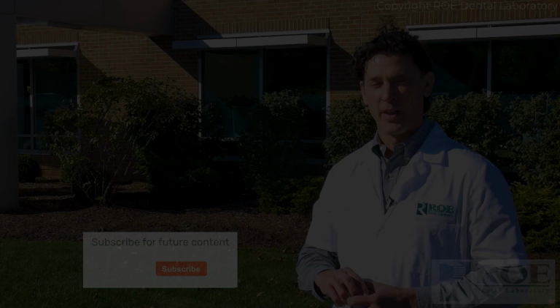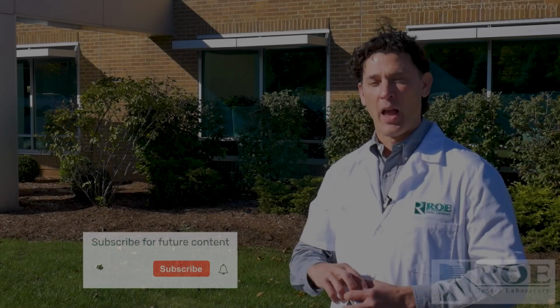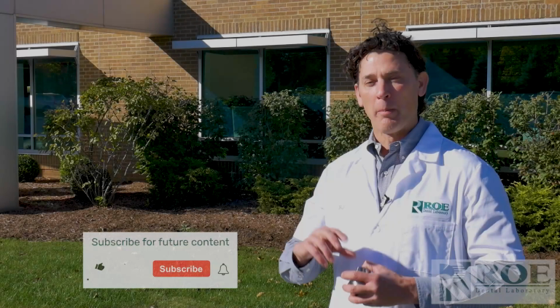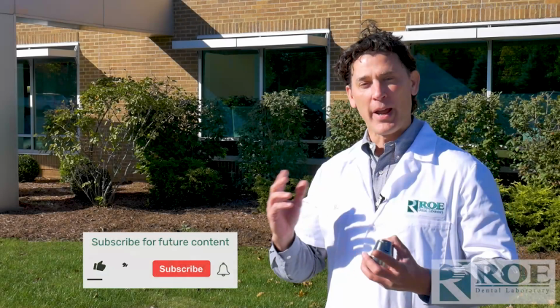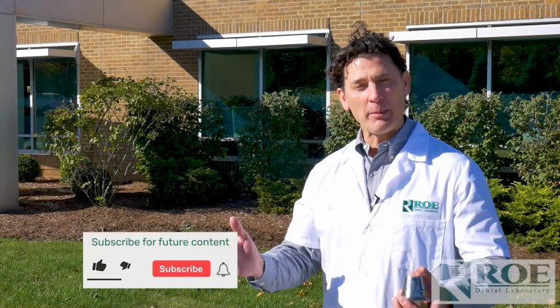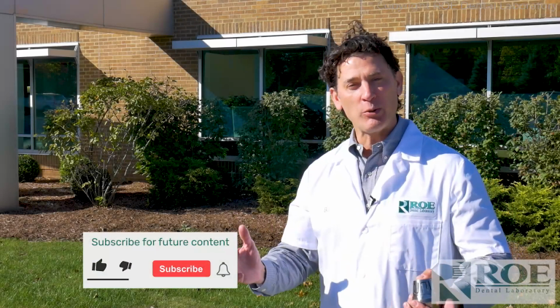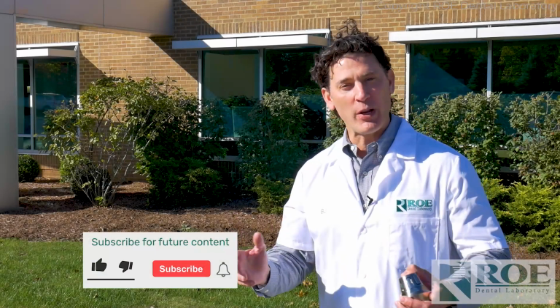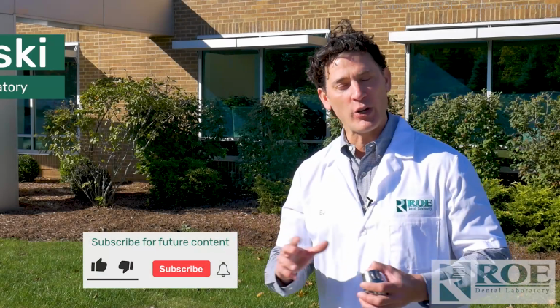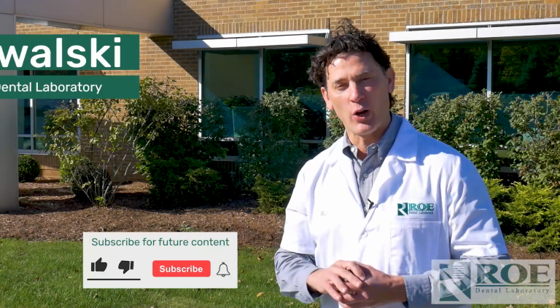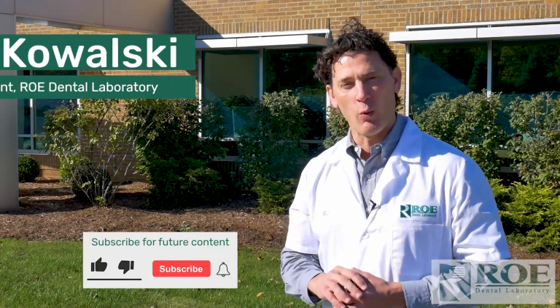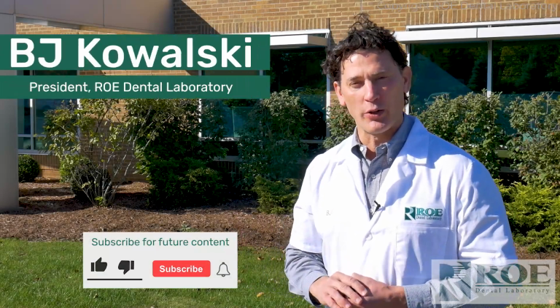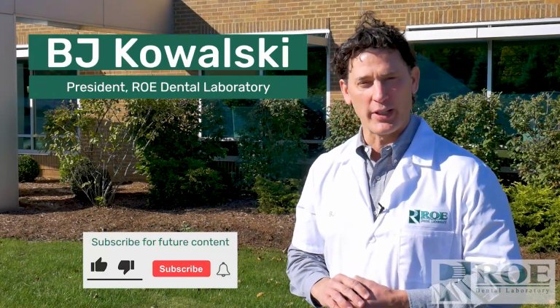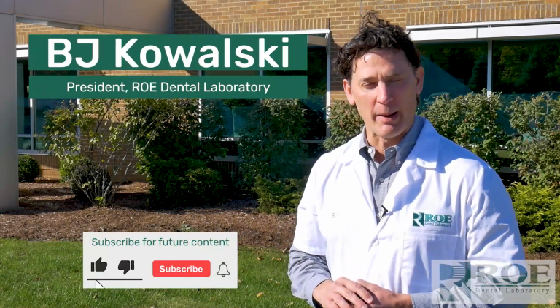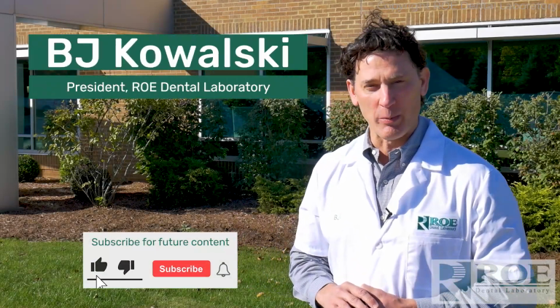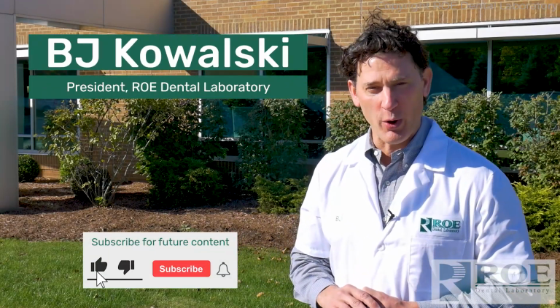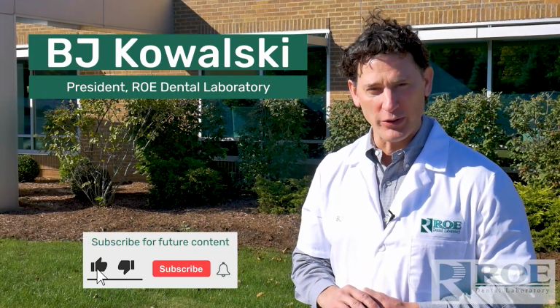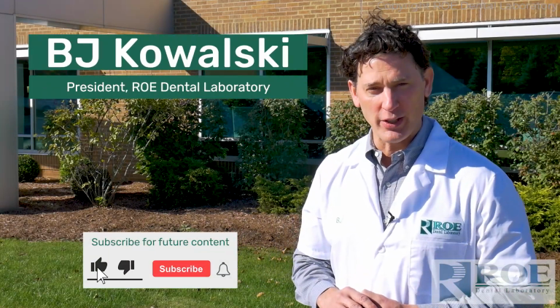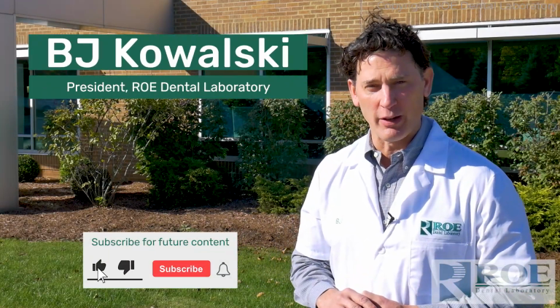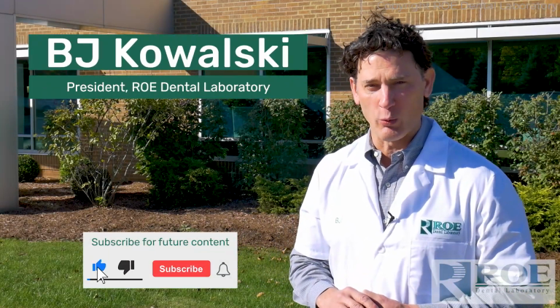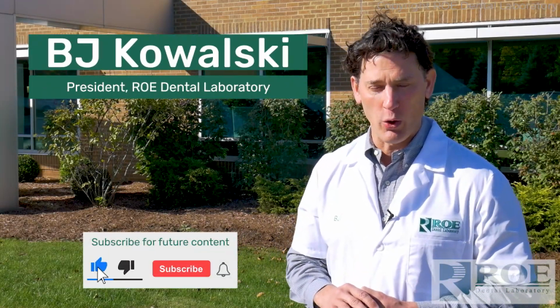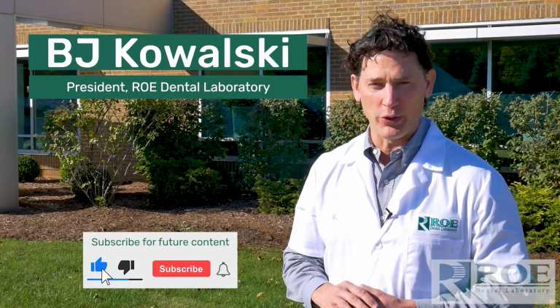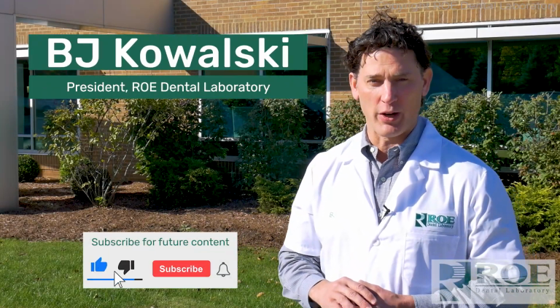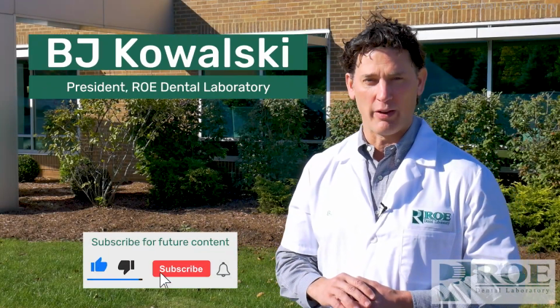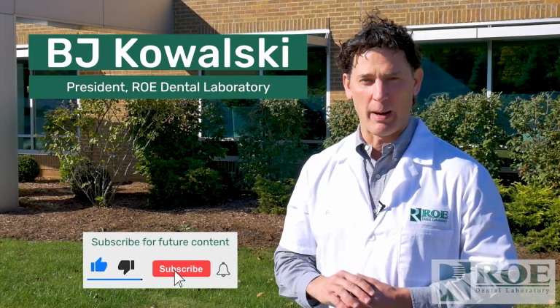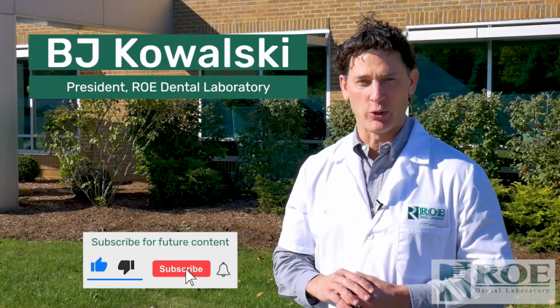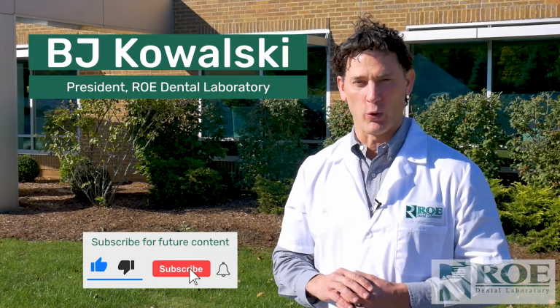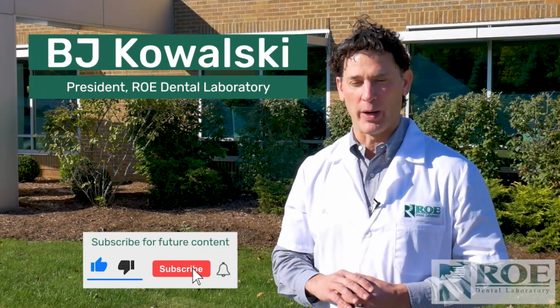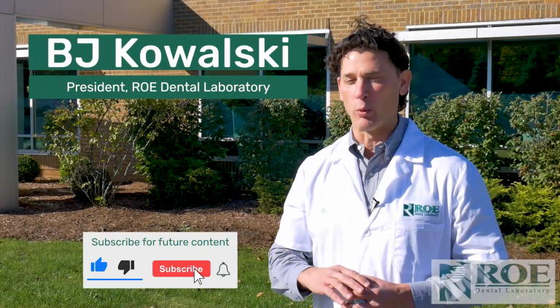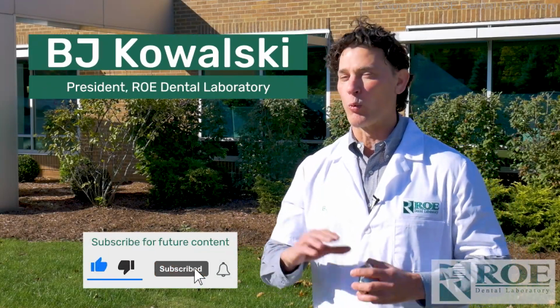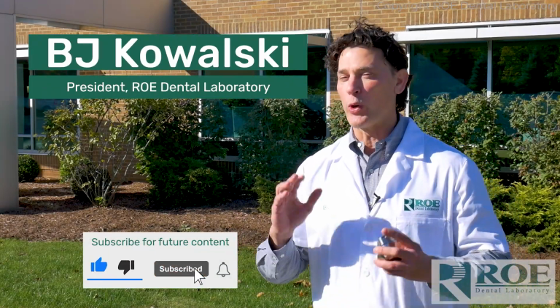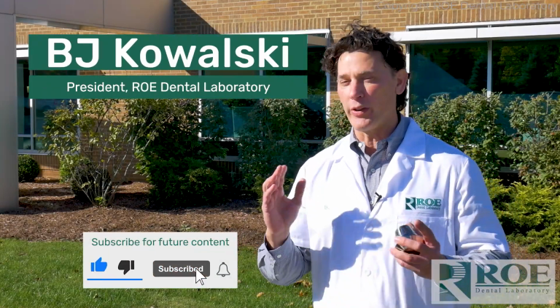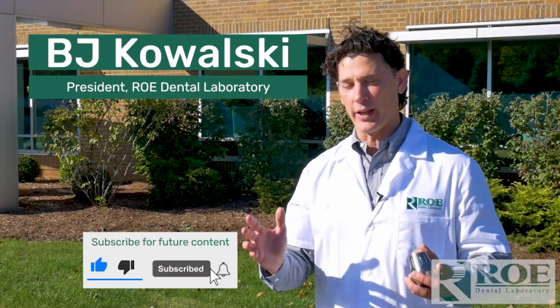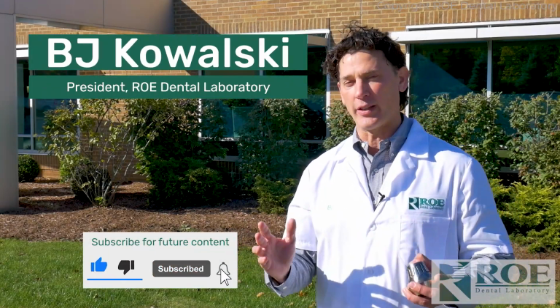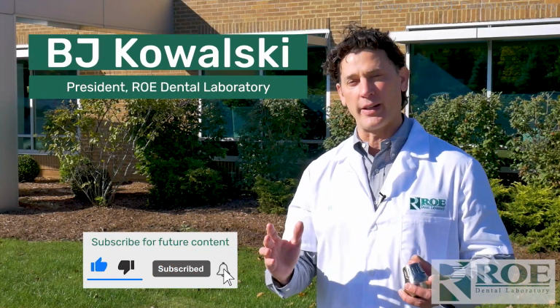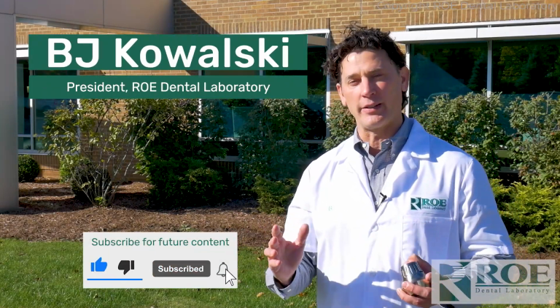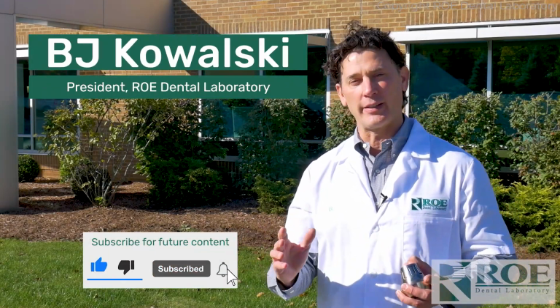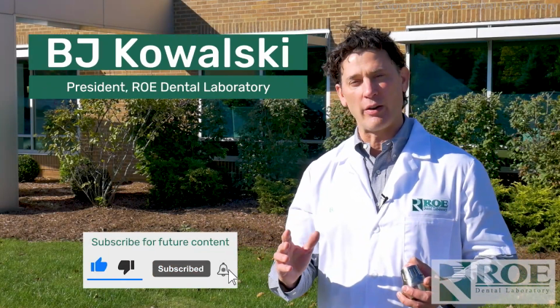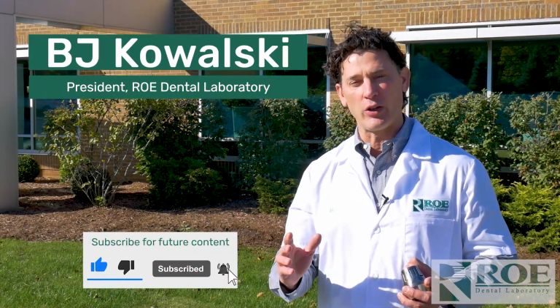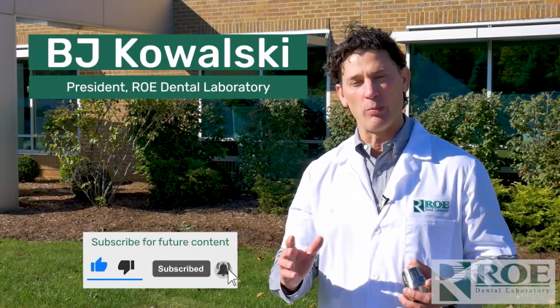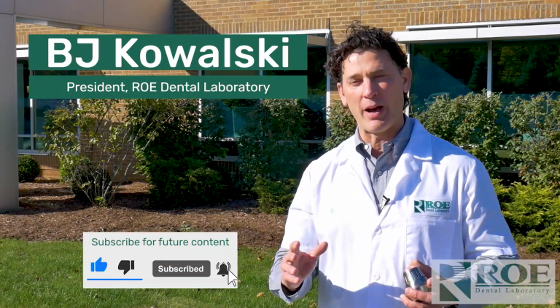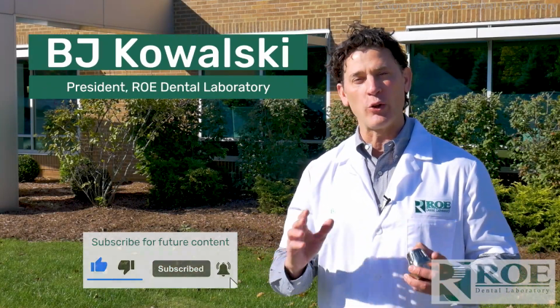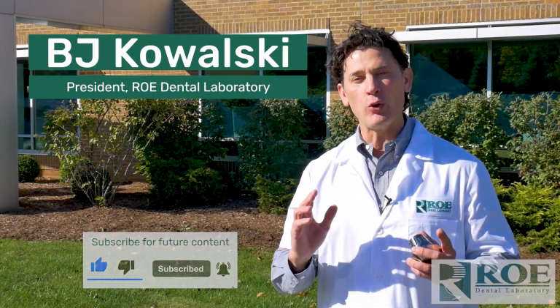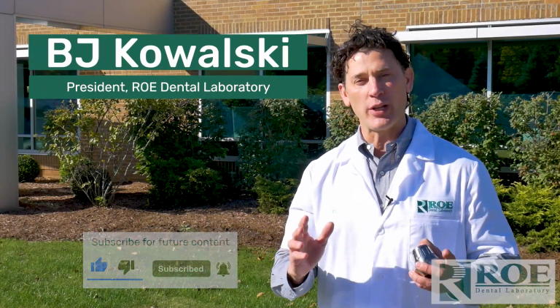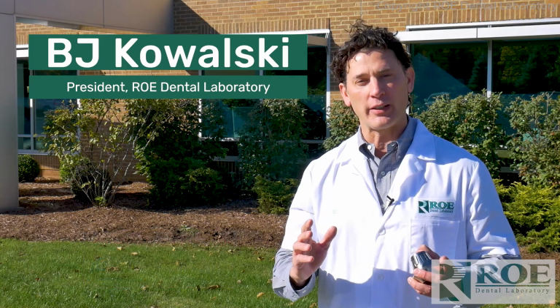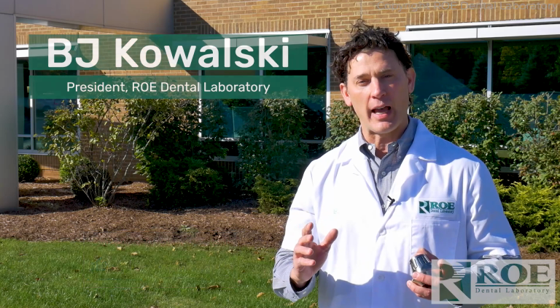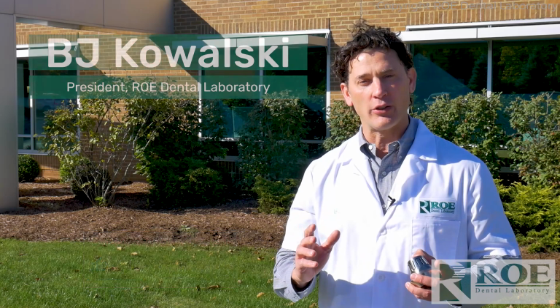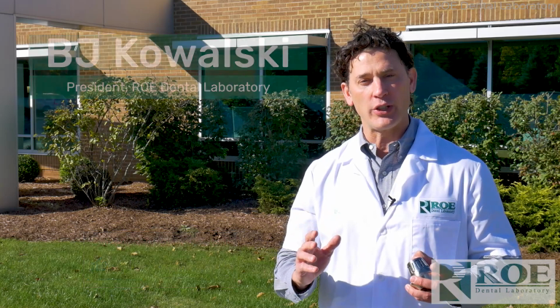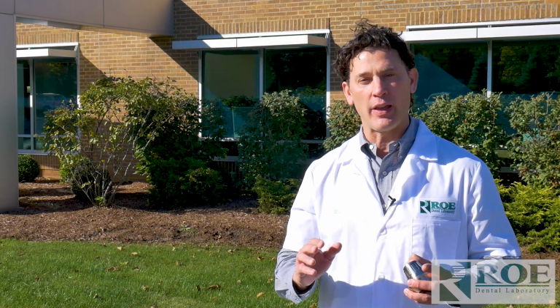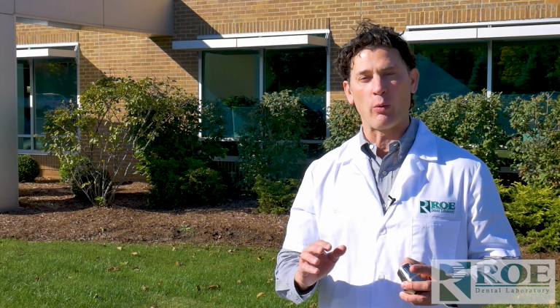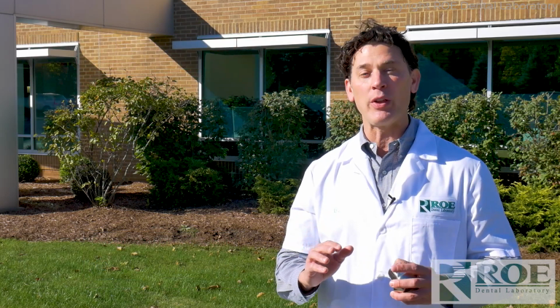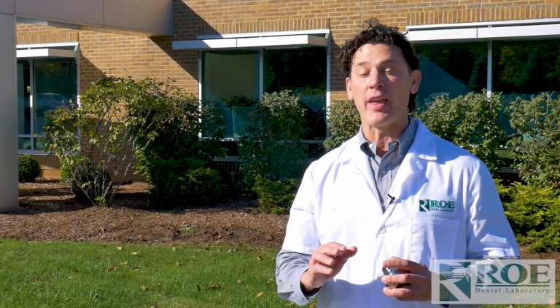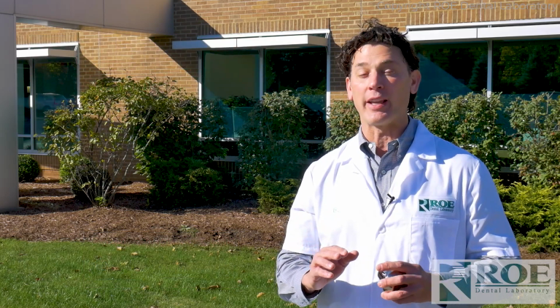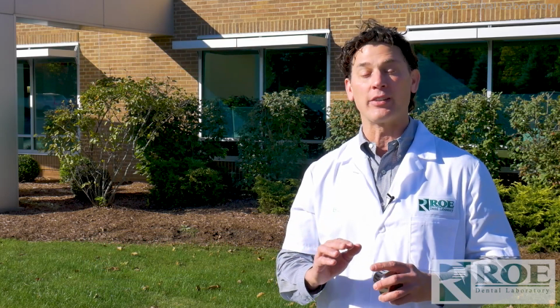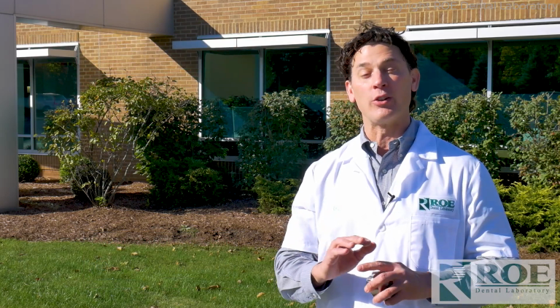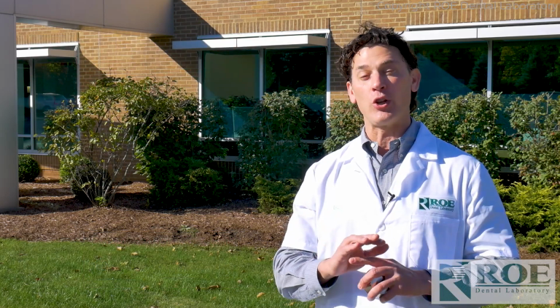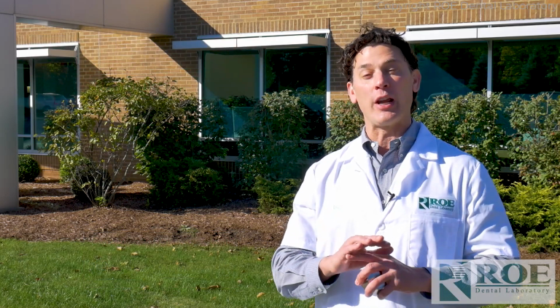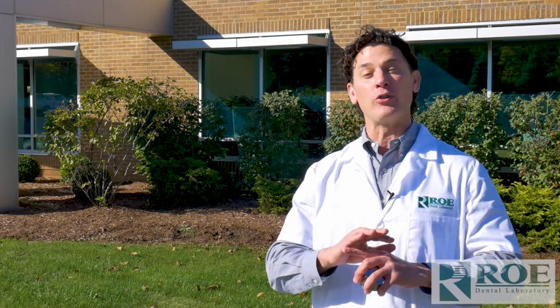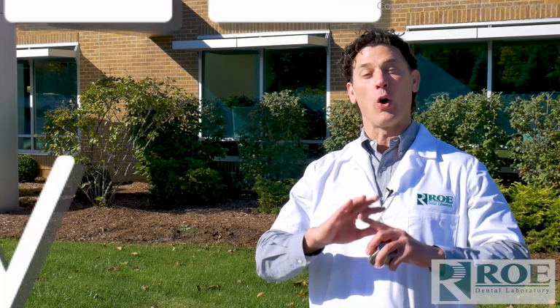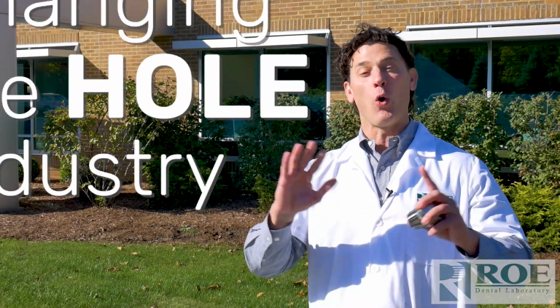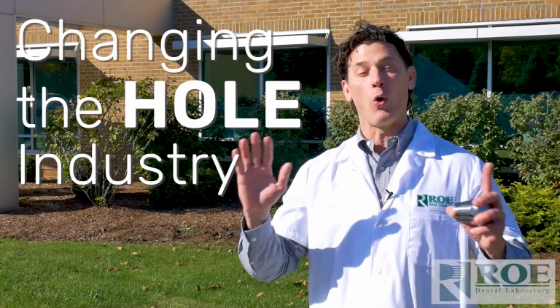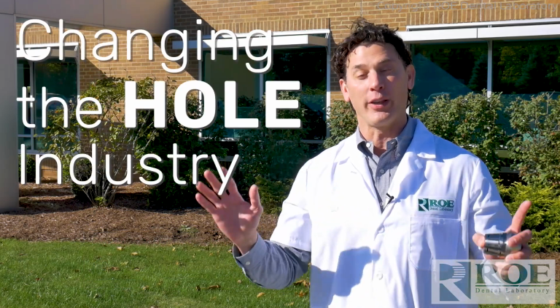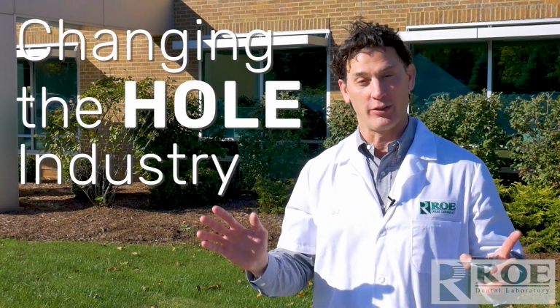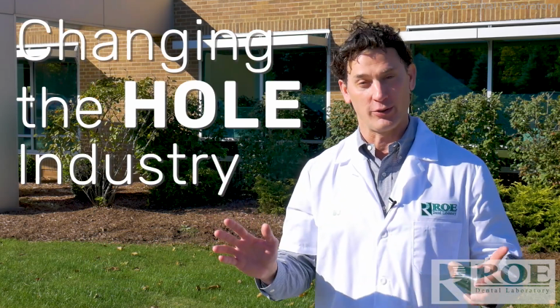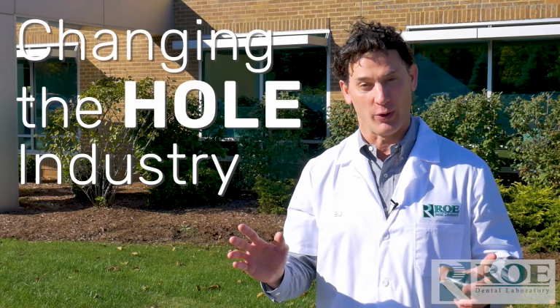My name is BJ Kowalski. I'm the president of Roe Dental Laboratory, and we're really excited to tell you about new technology that we think is going to change the whole industry.